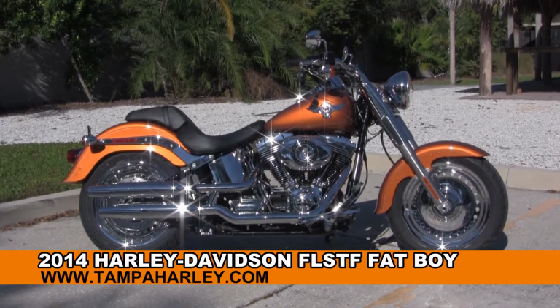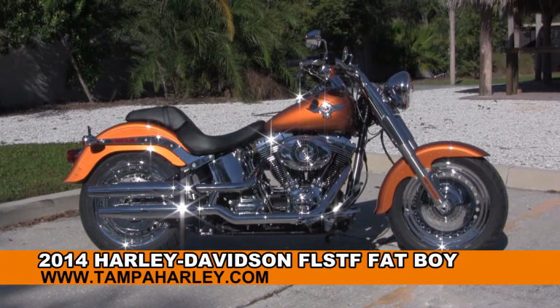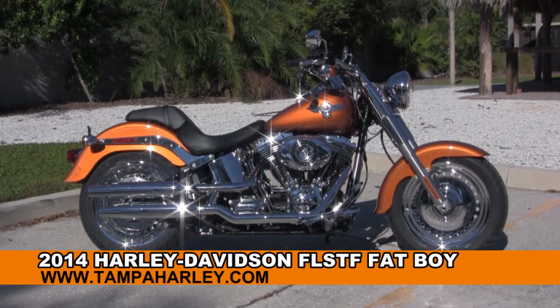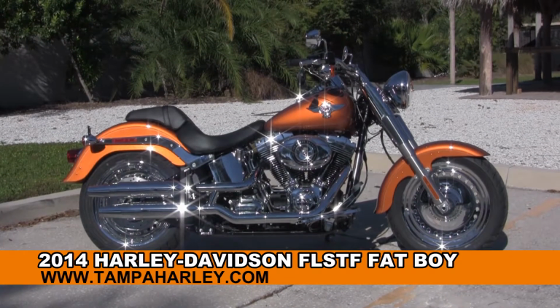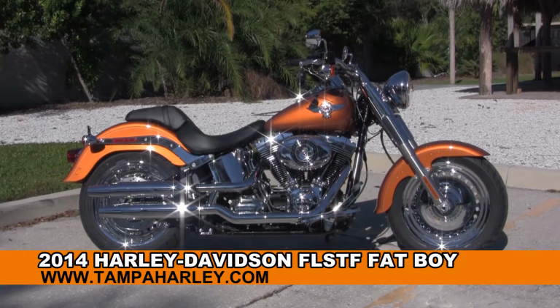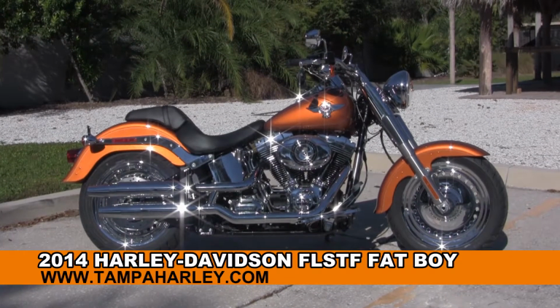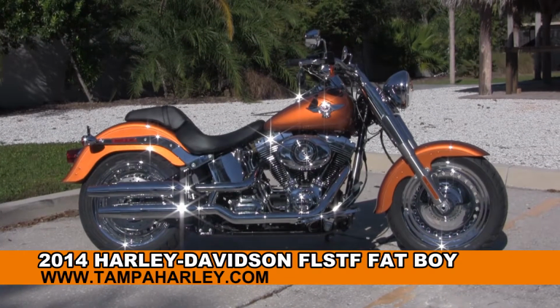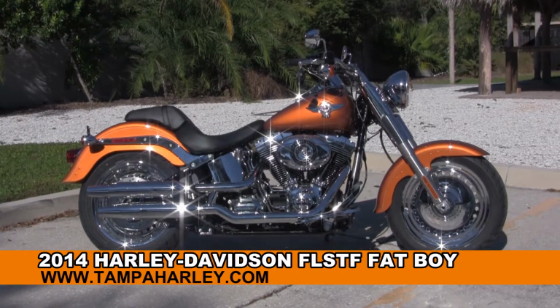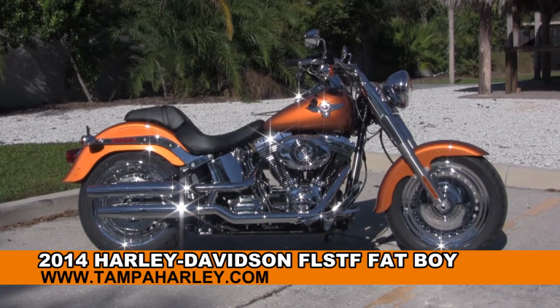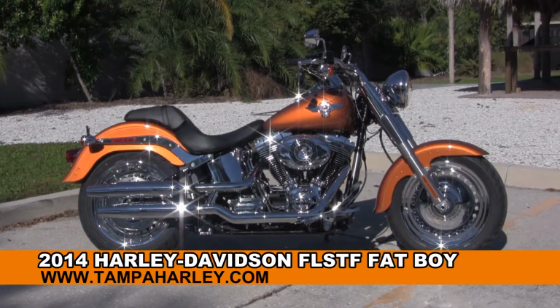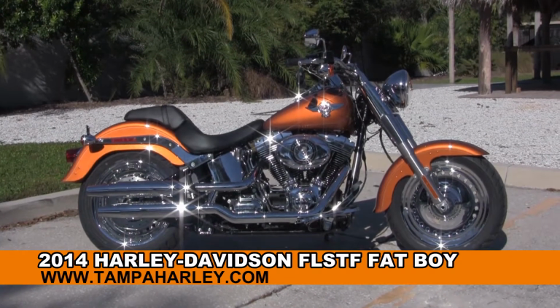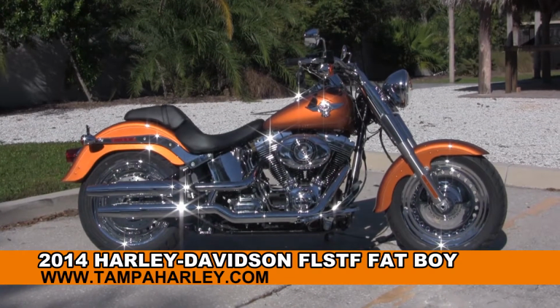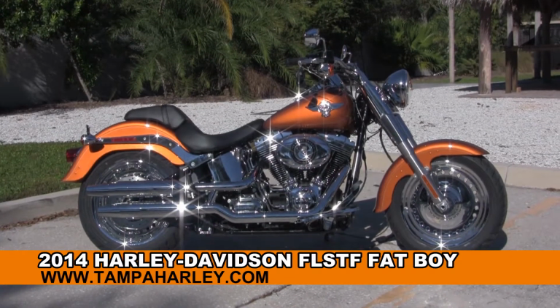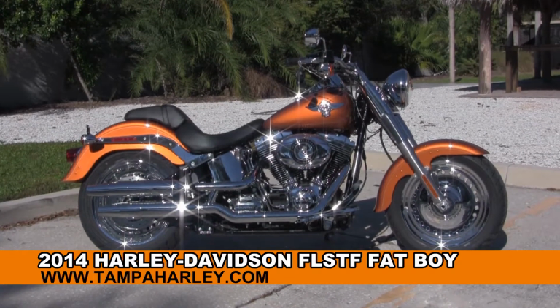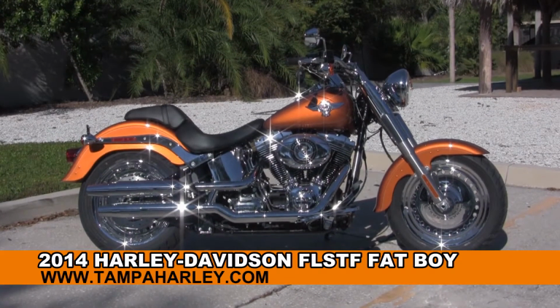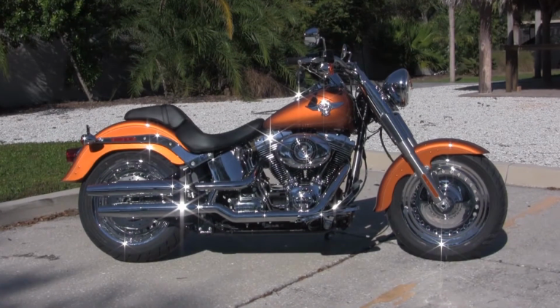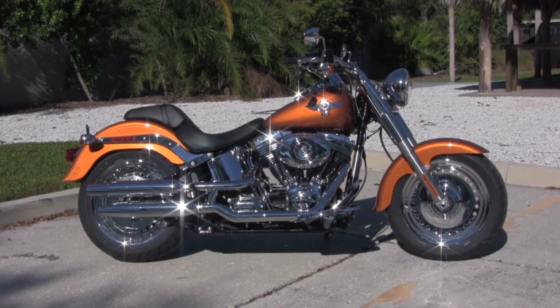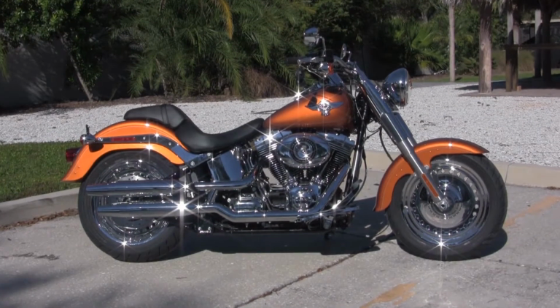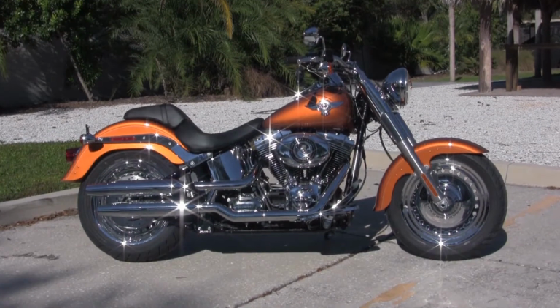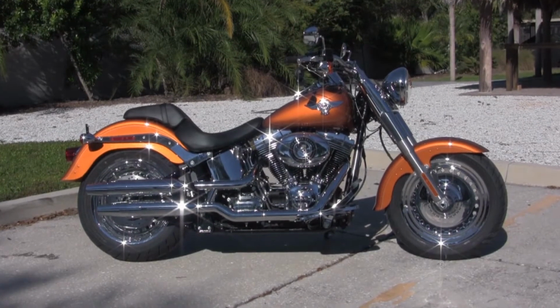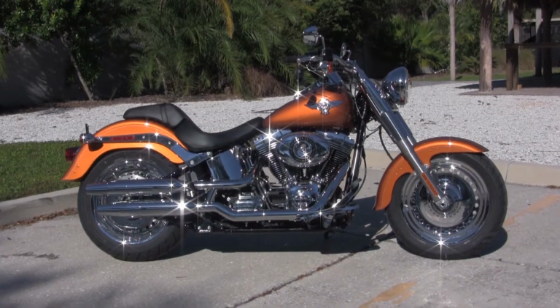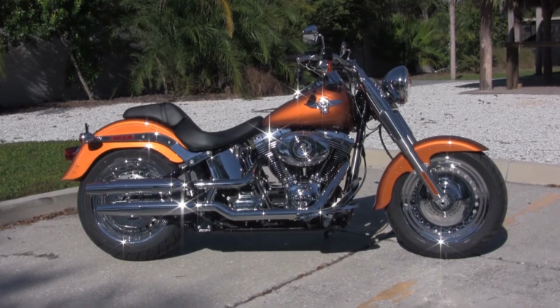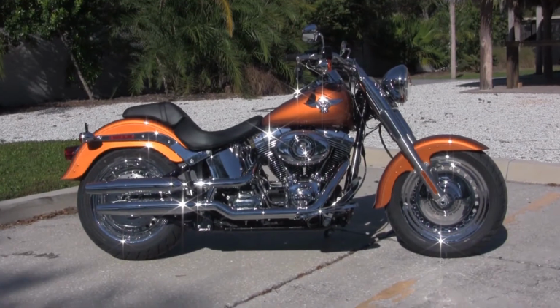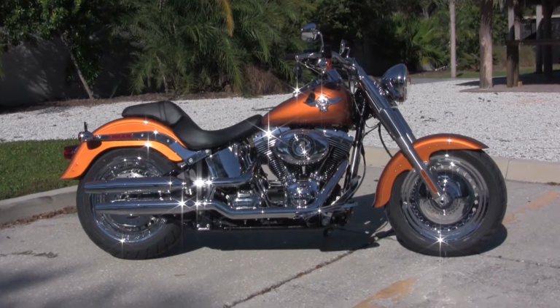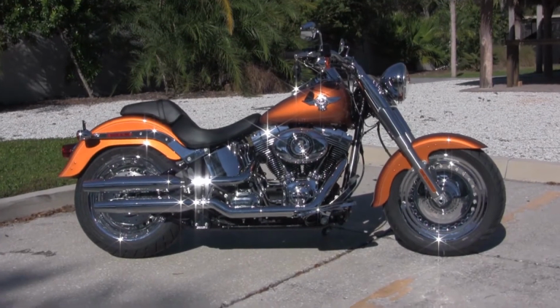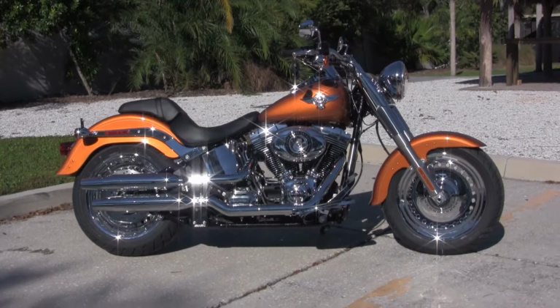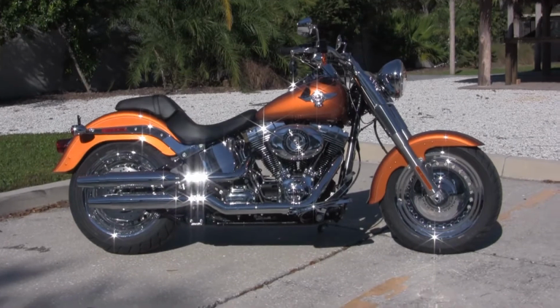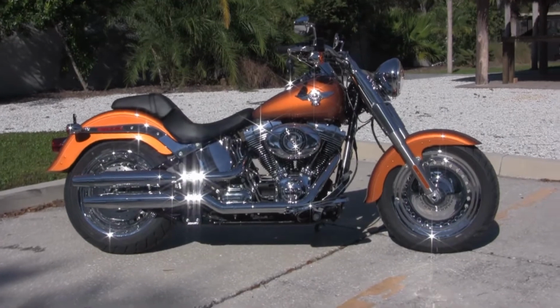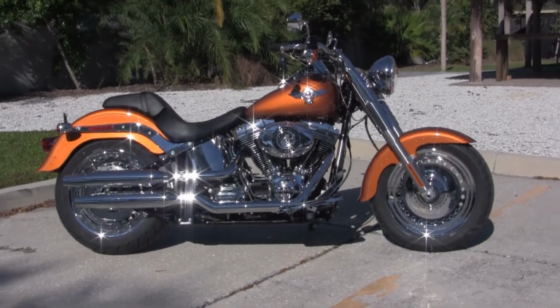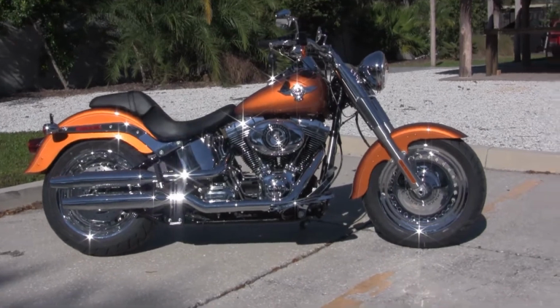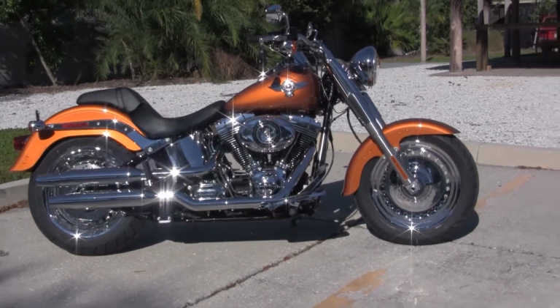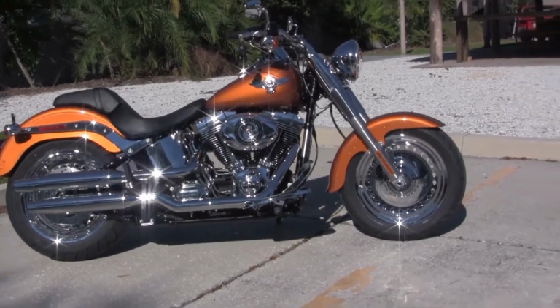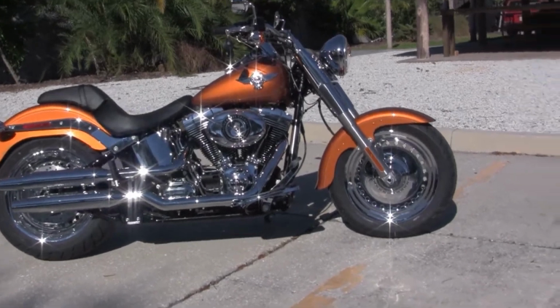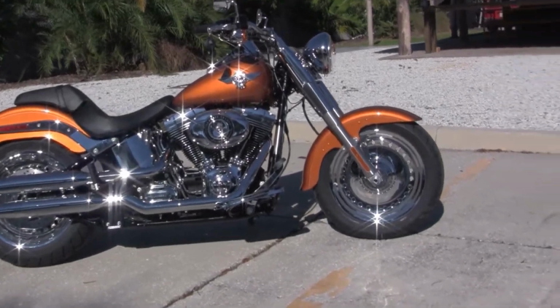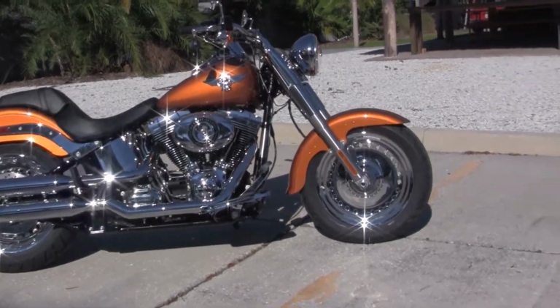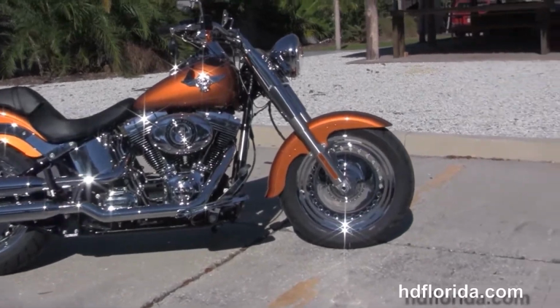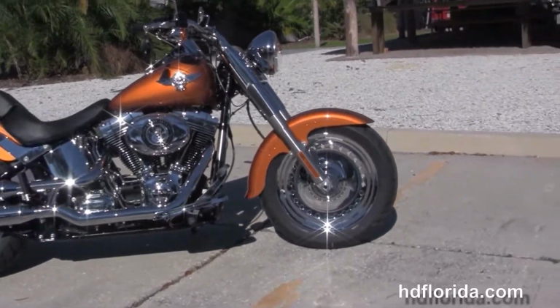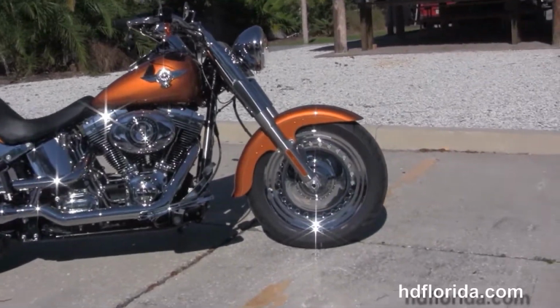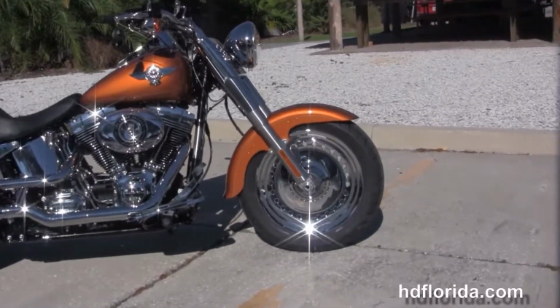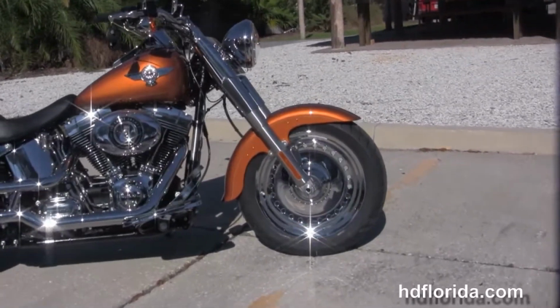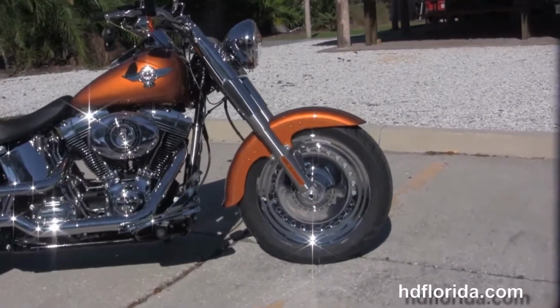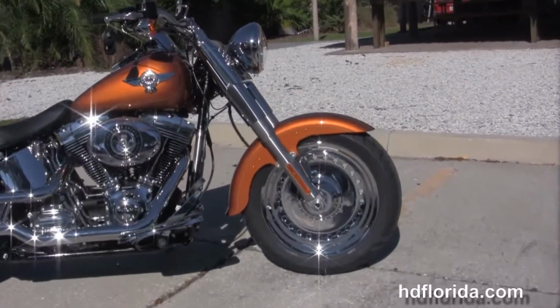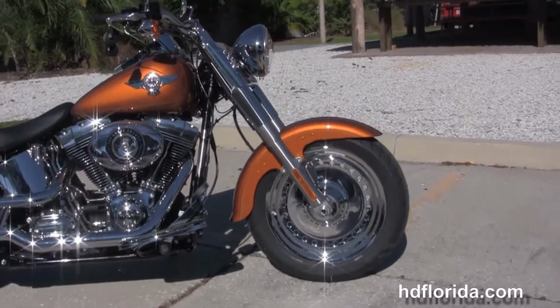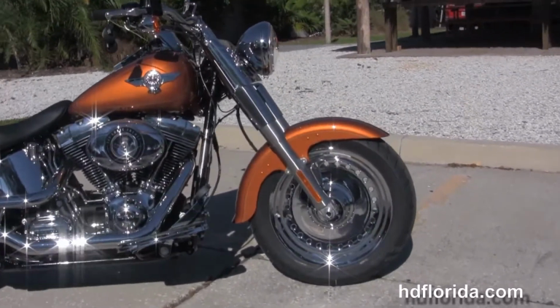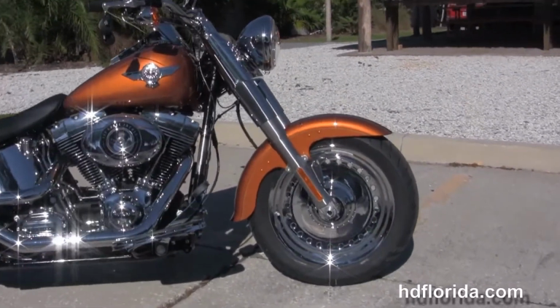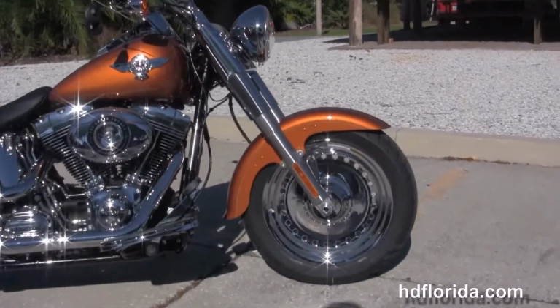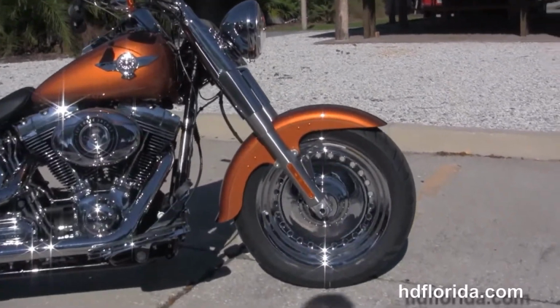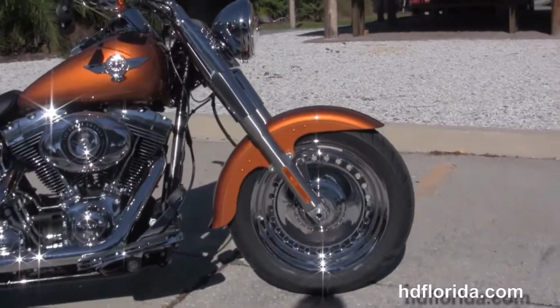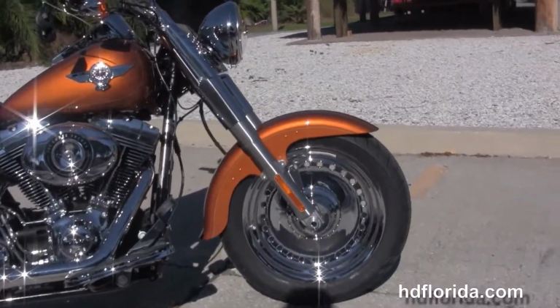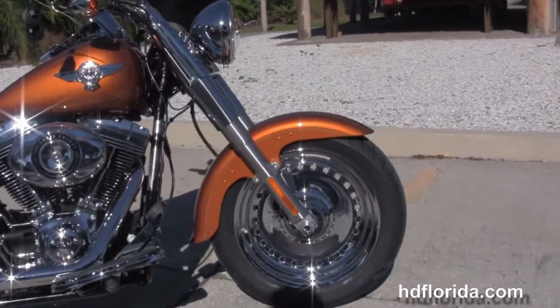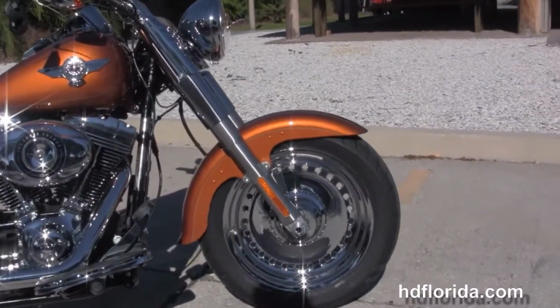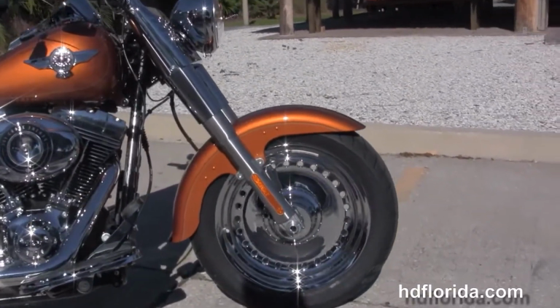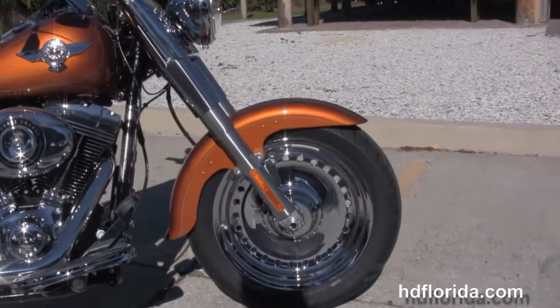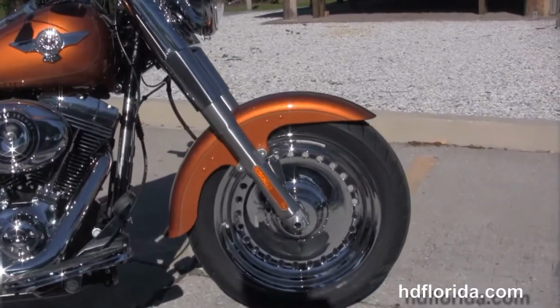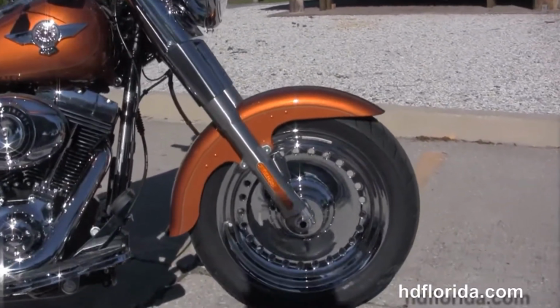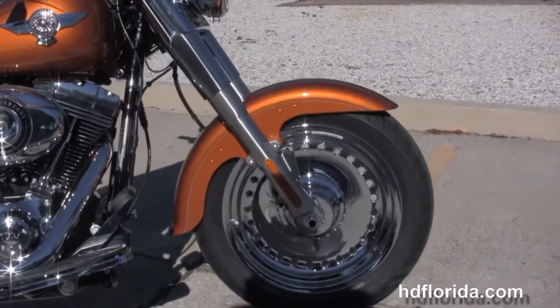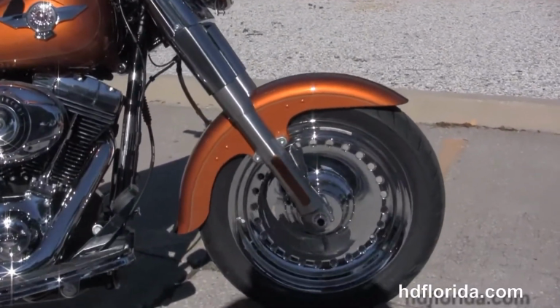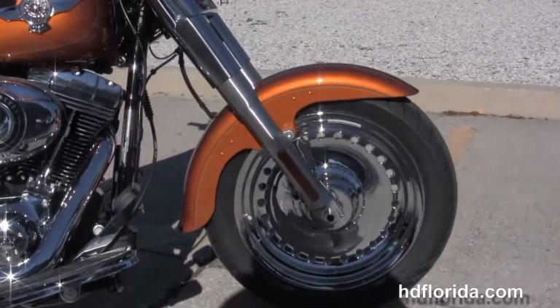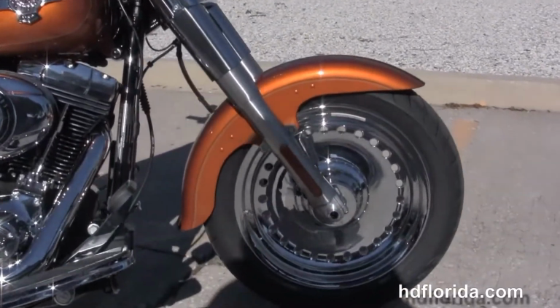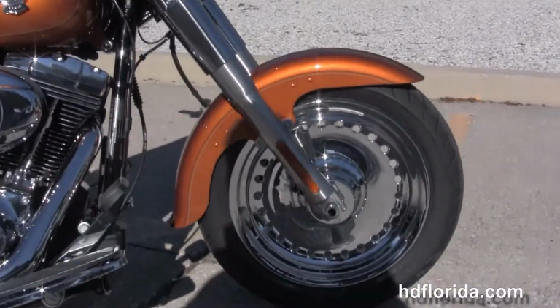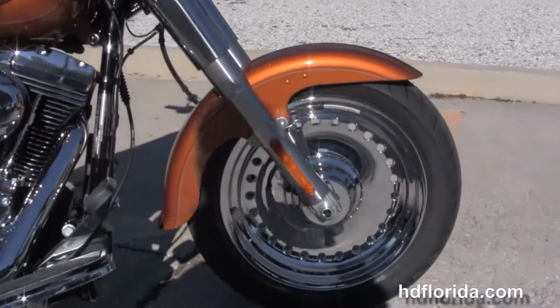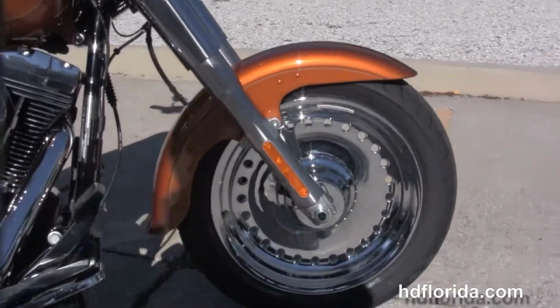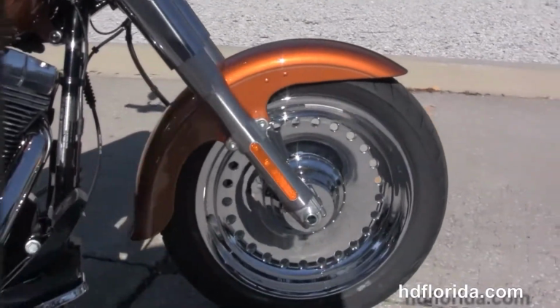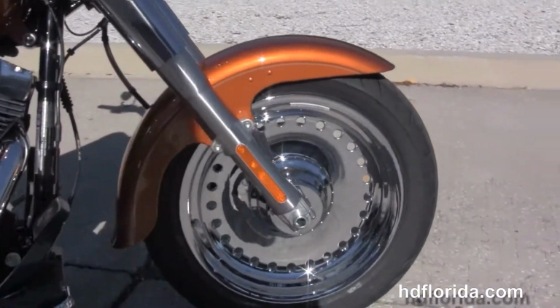The Fatboy starts out front with the chrome bullet hole style solid disc wheels. We move back to the full size rider floorboards.